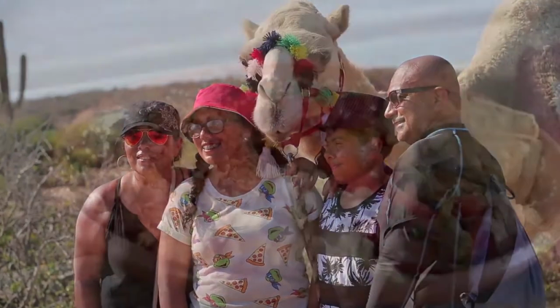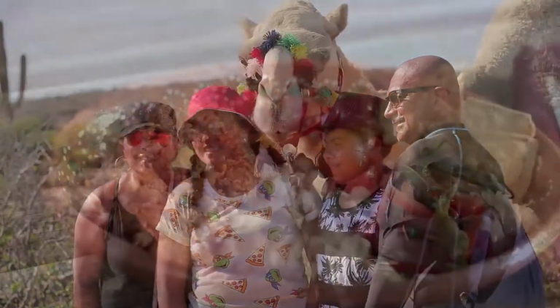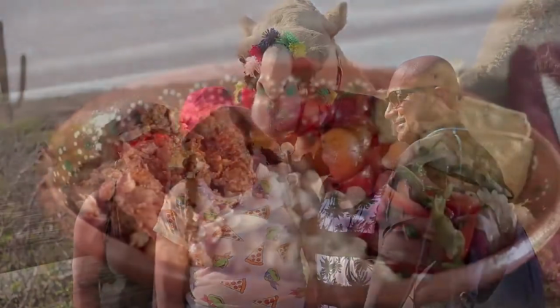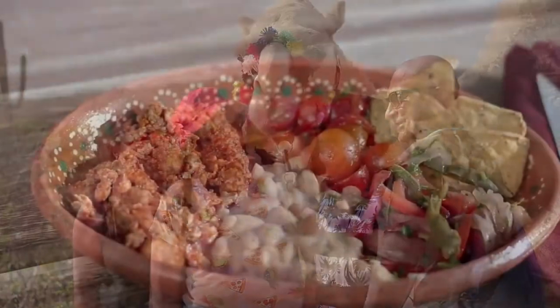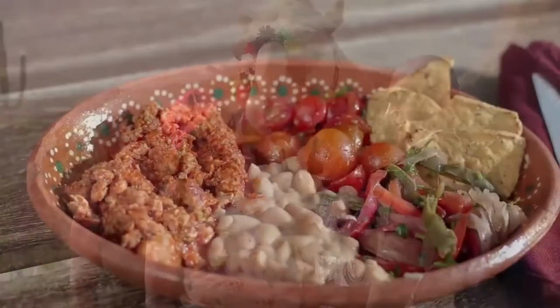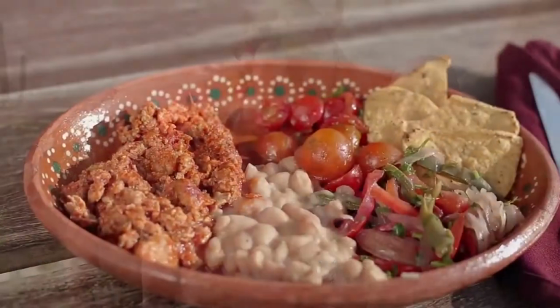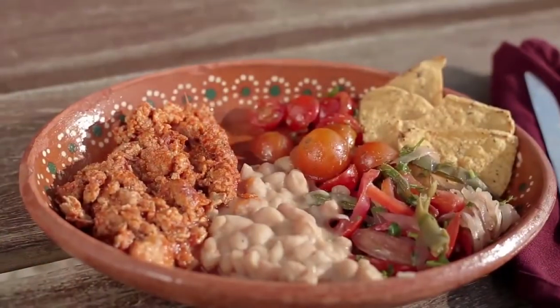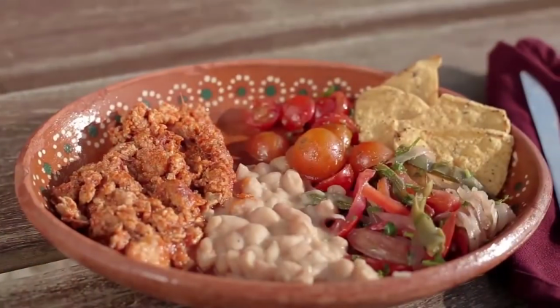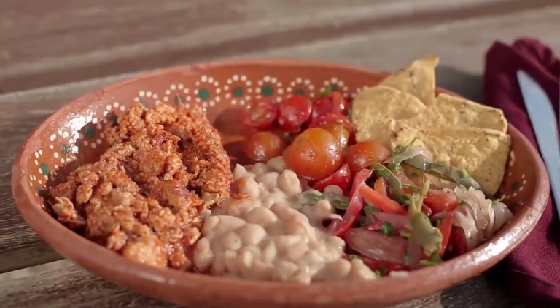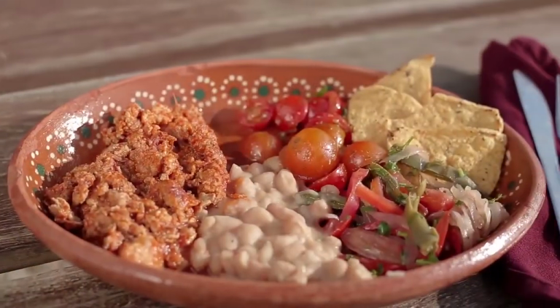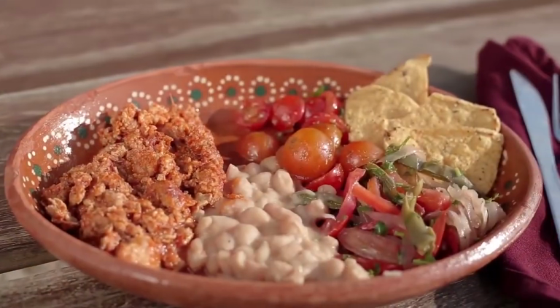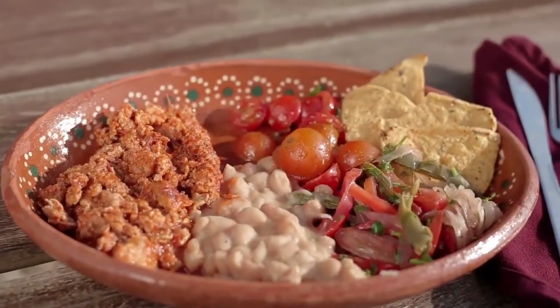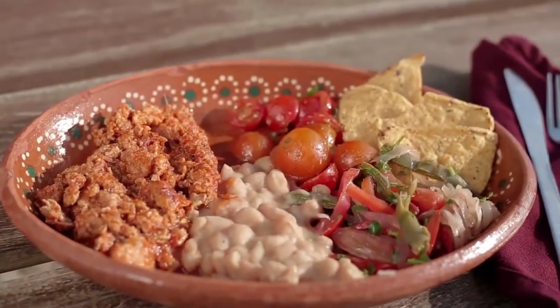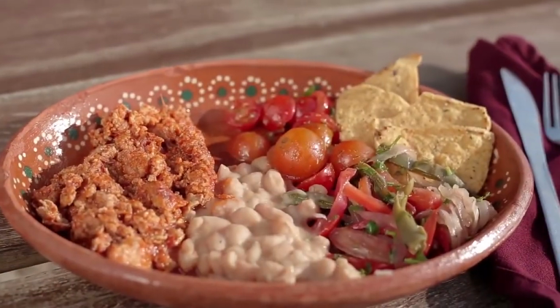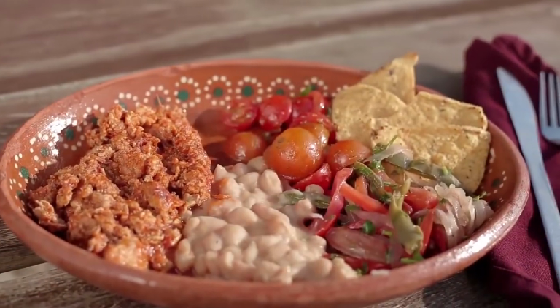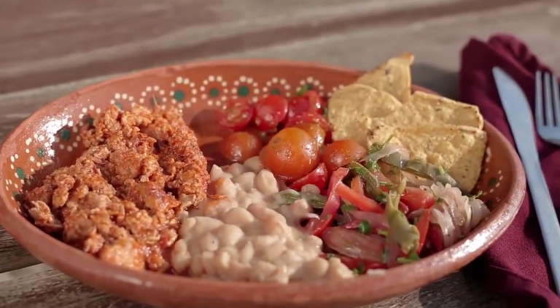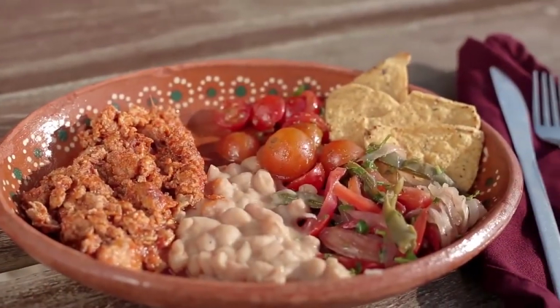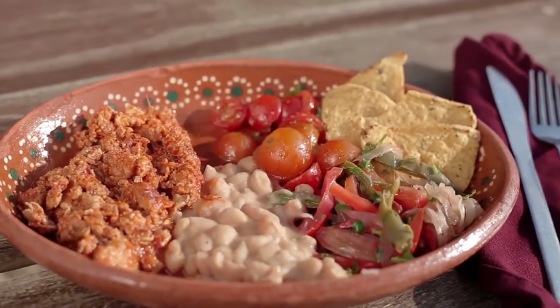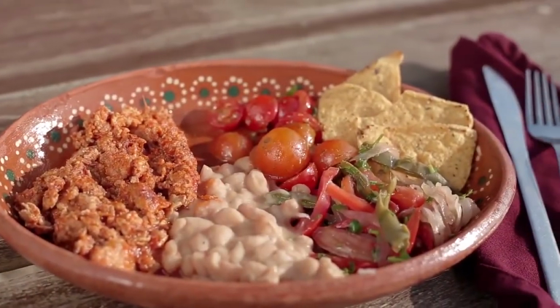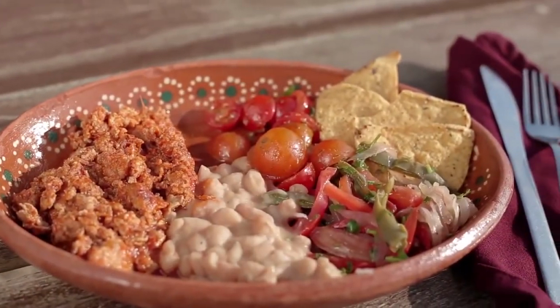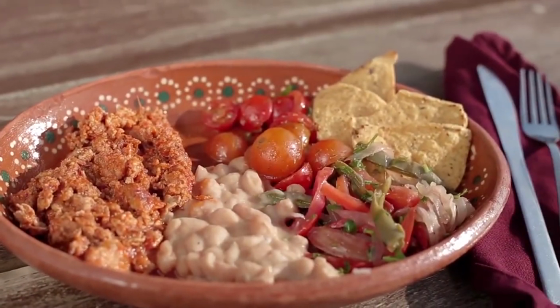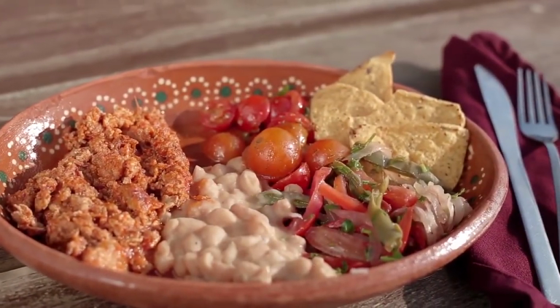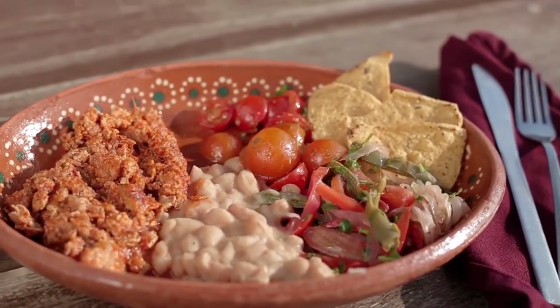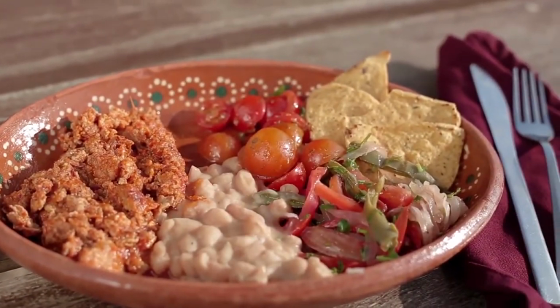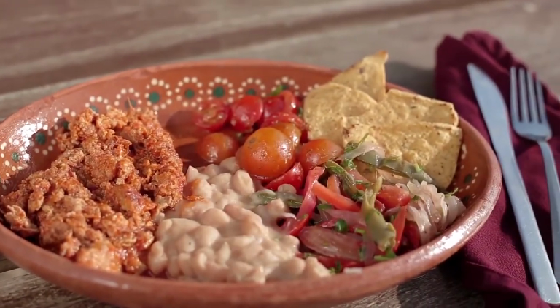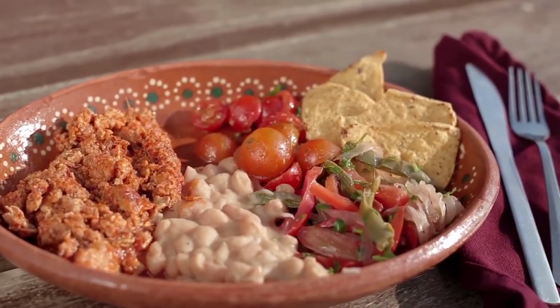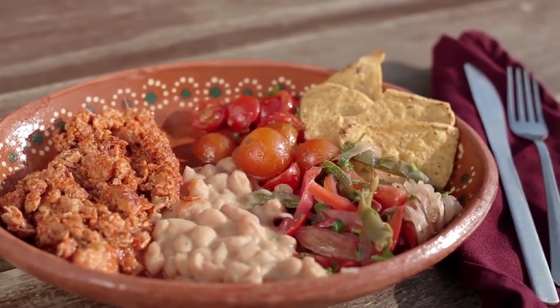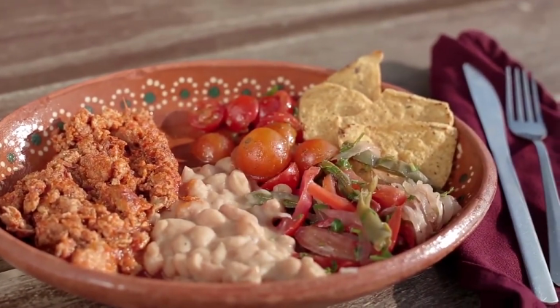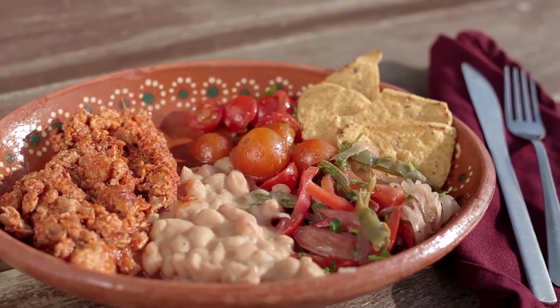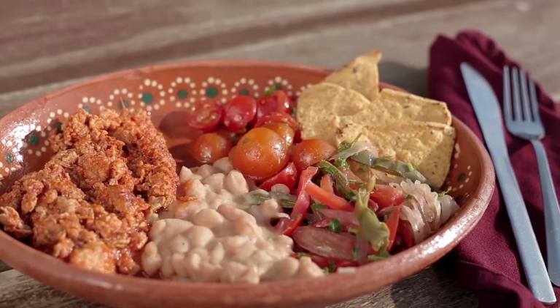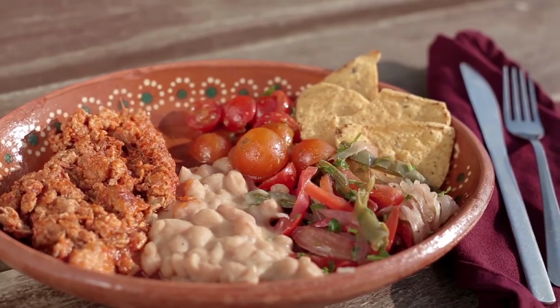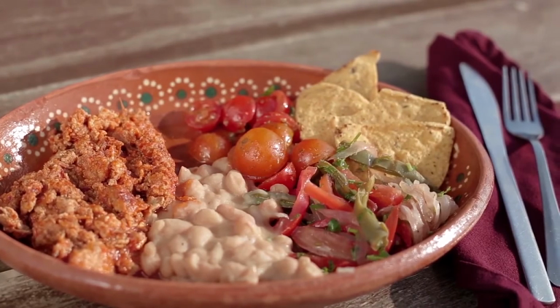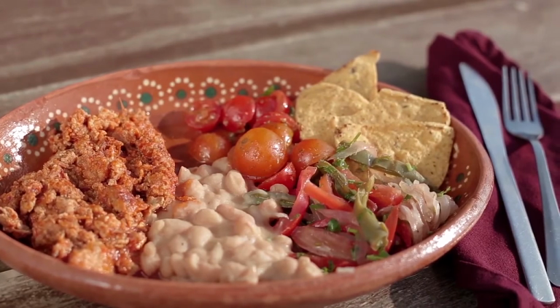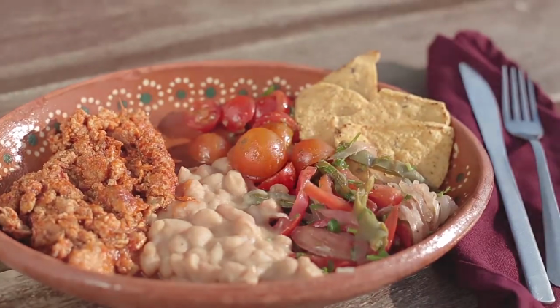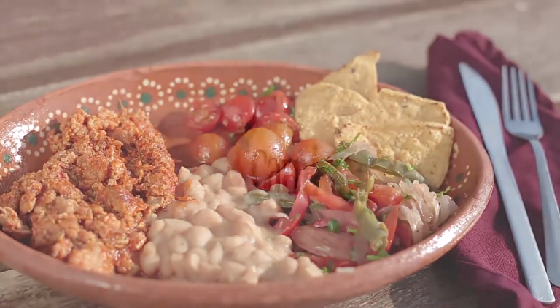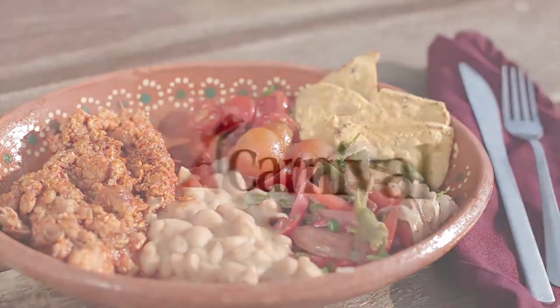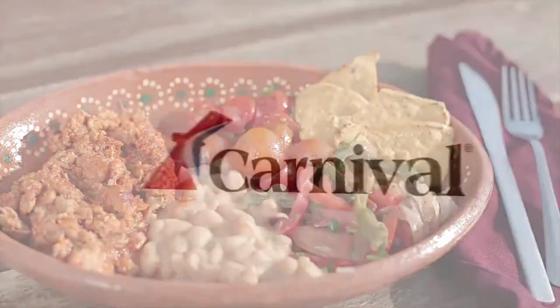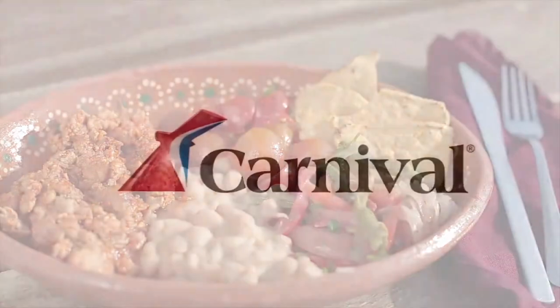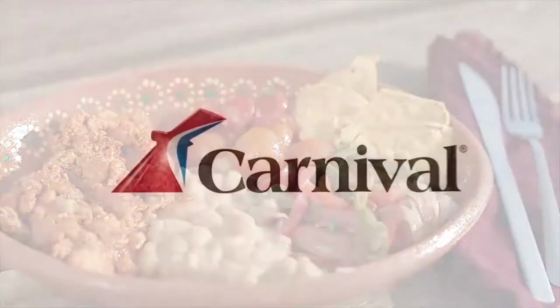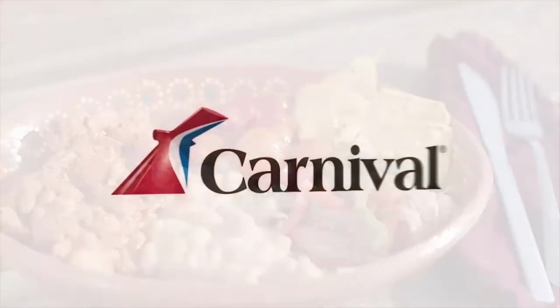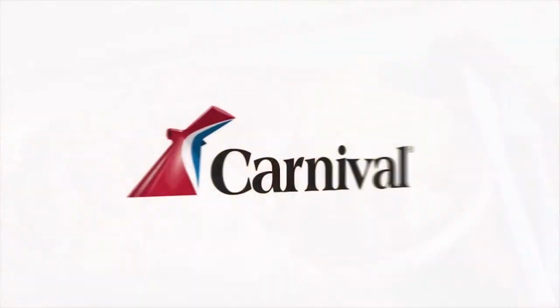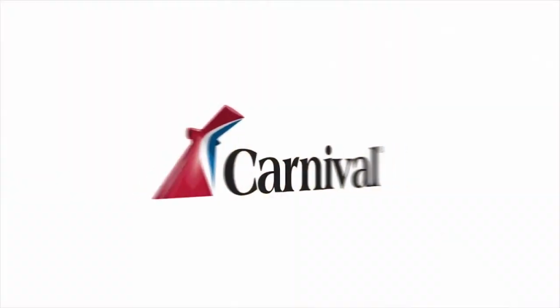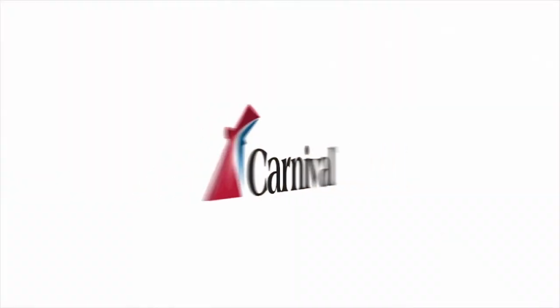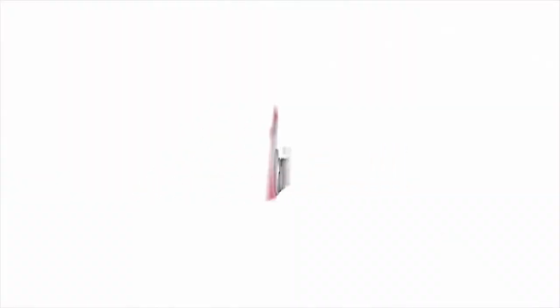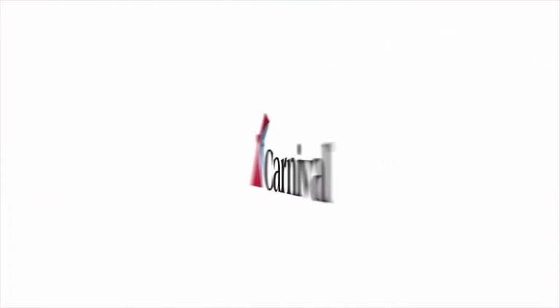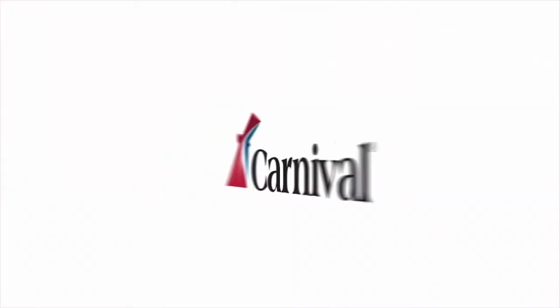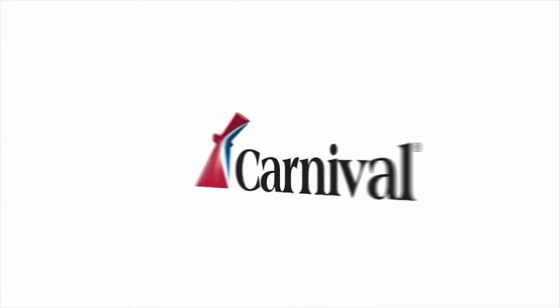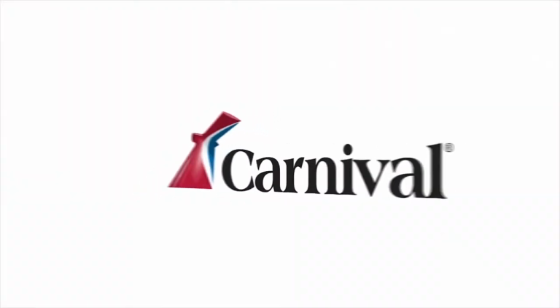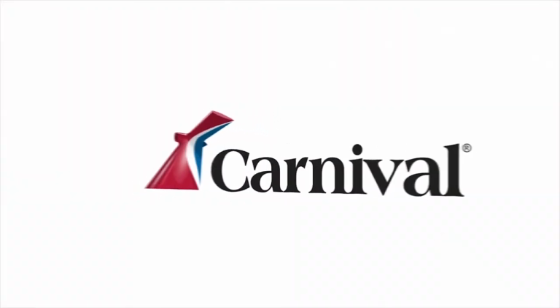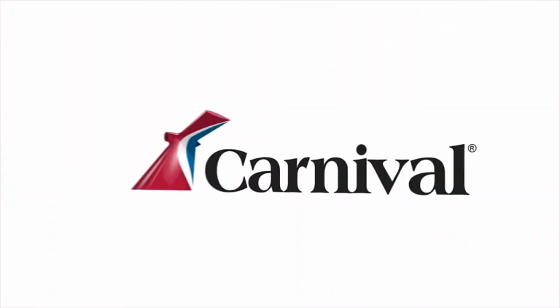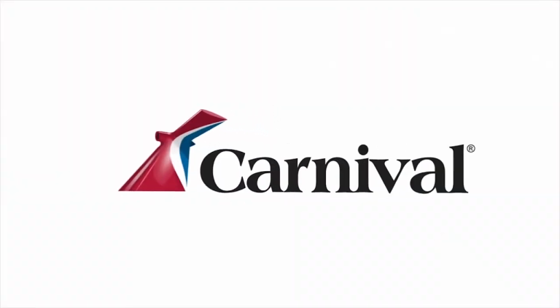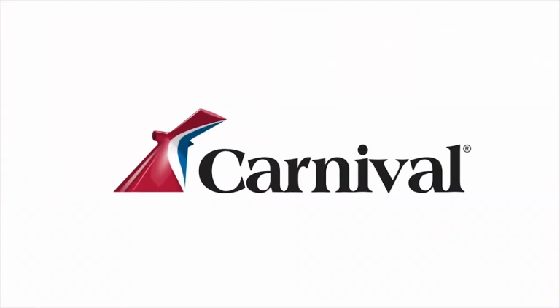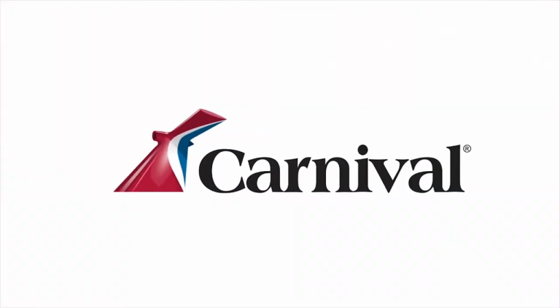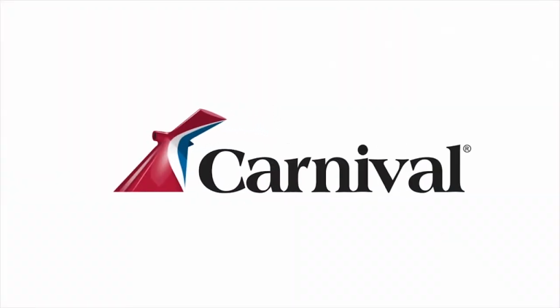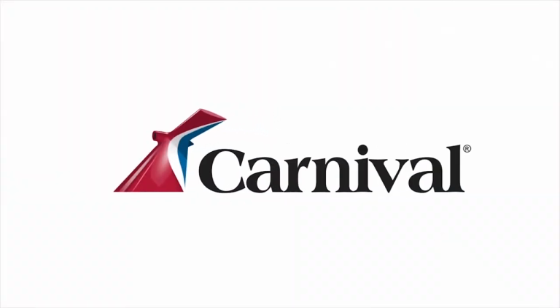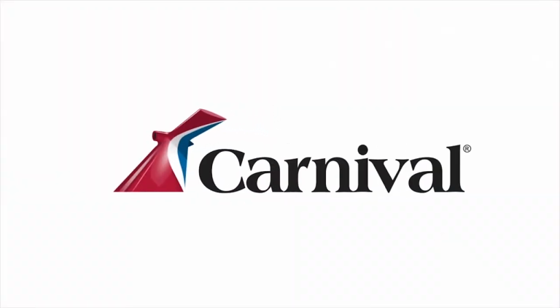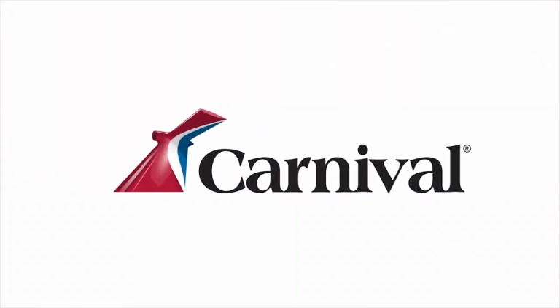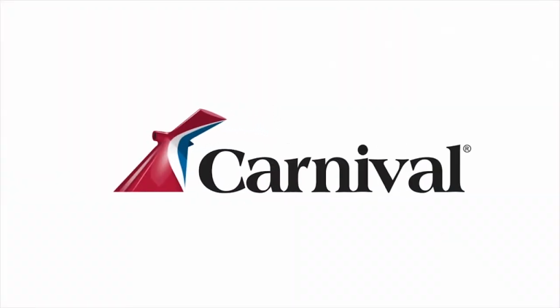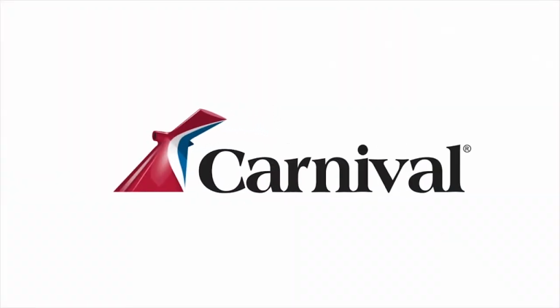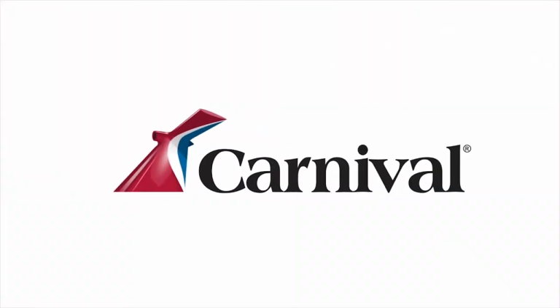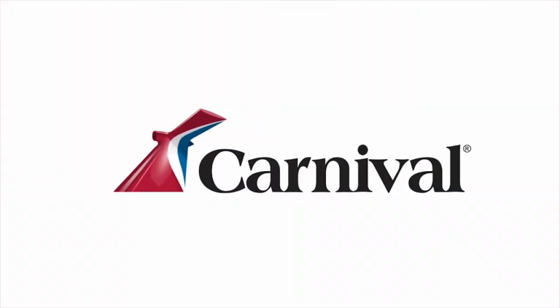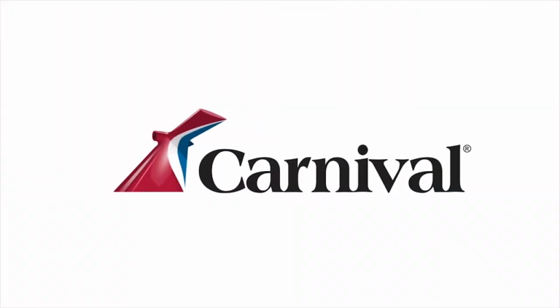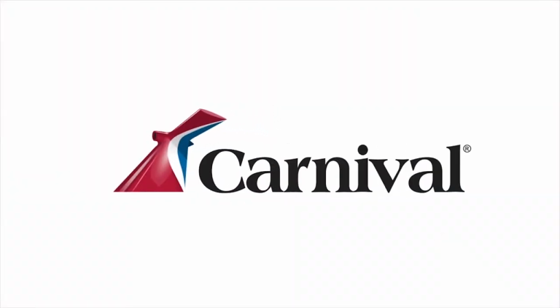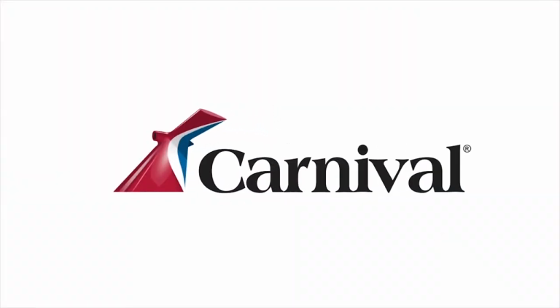Lunch is served in a decorated terracotta bowl — mole chicken, grilled and fresh vegetables, pasta, and tortilla chips. Carnival!